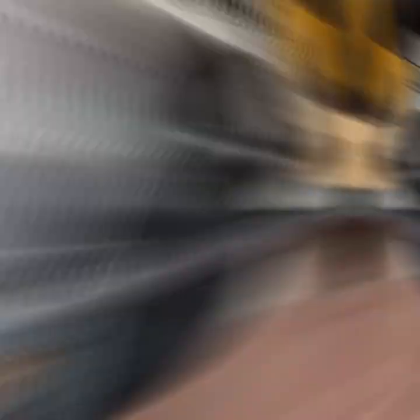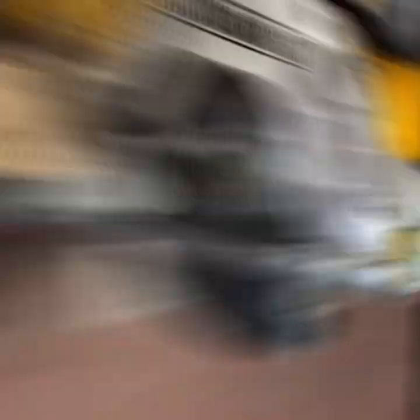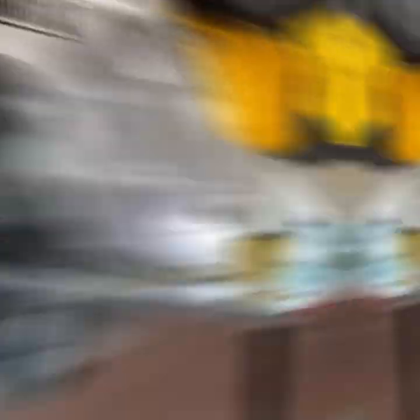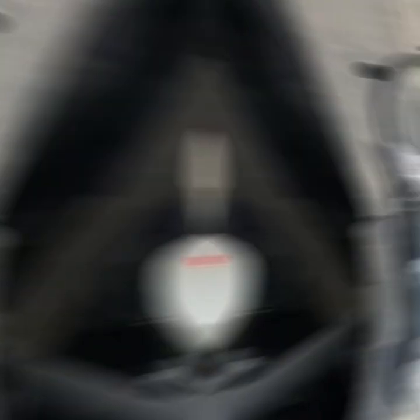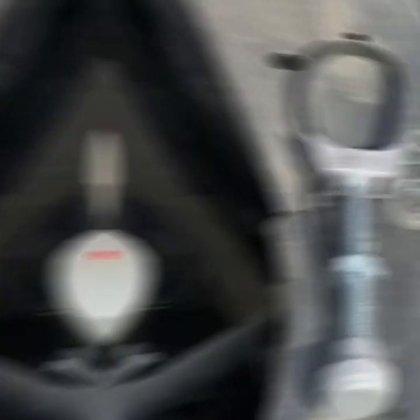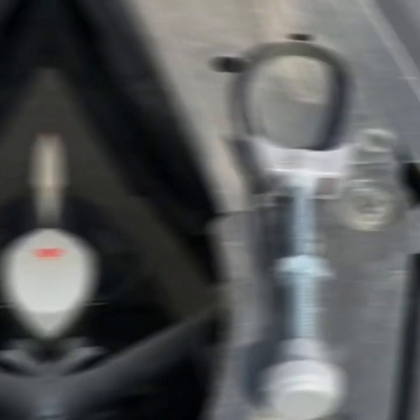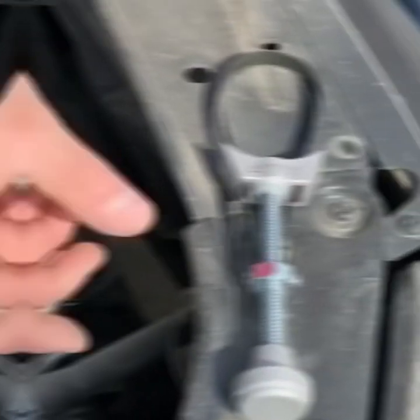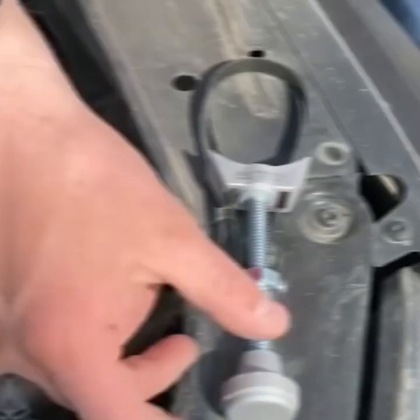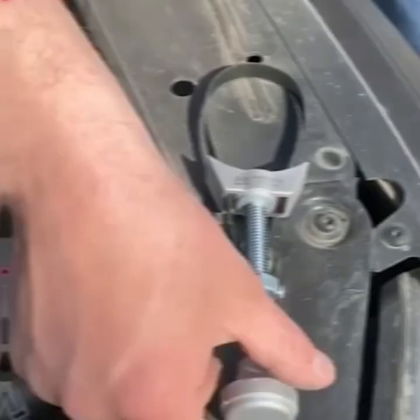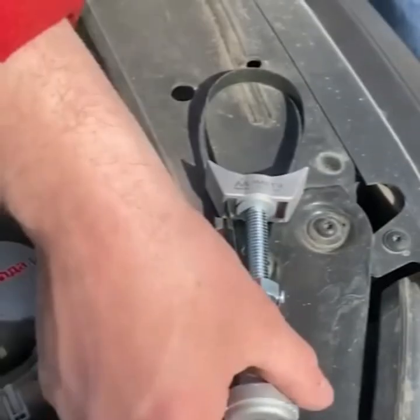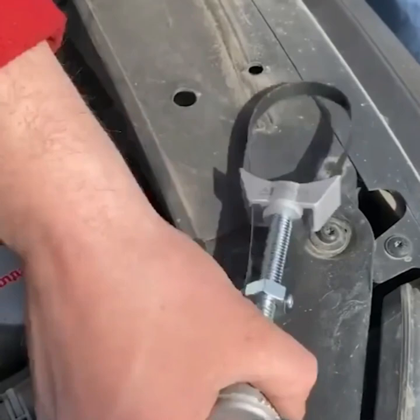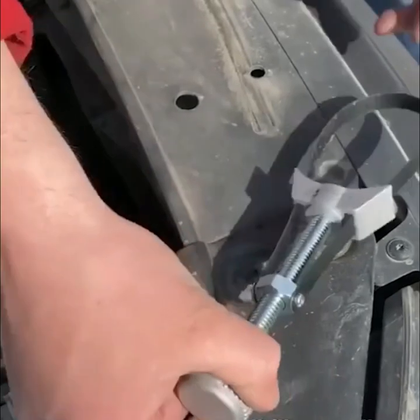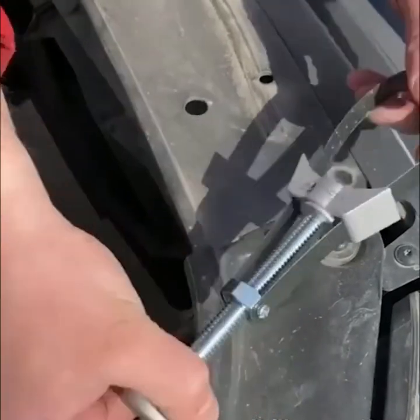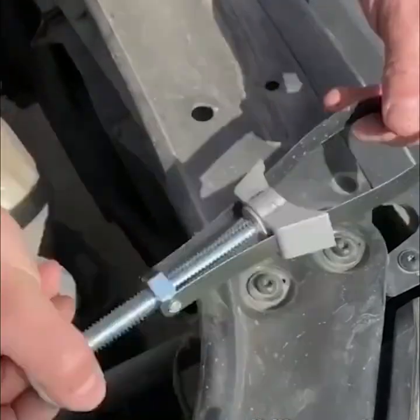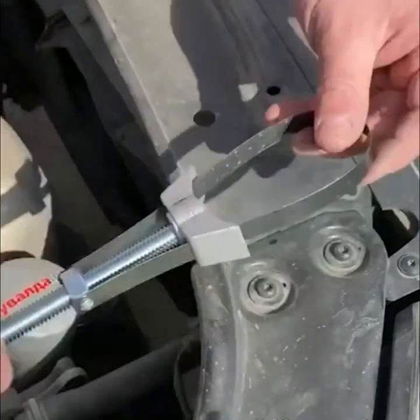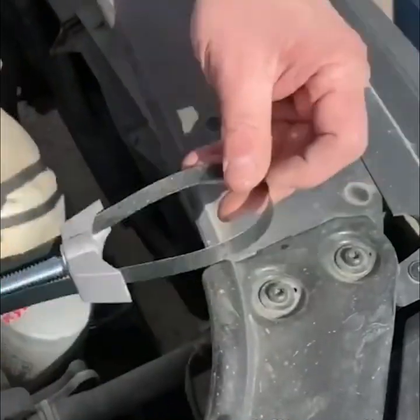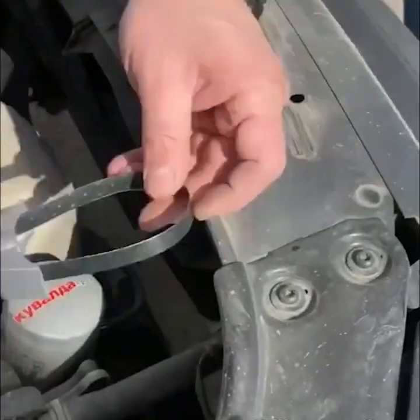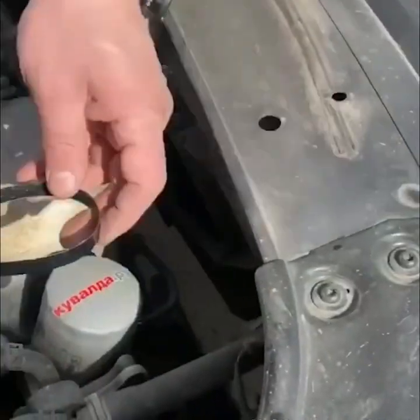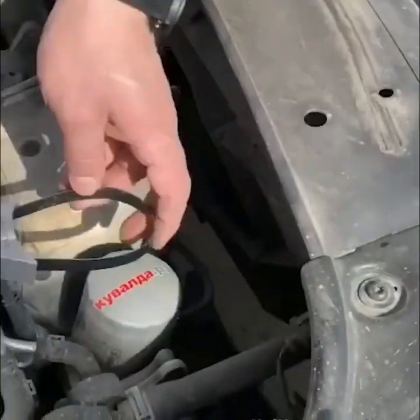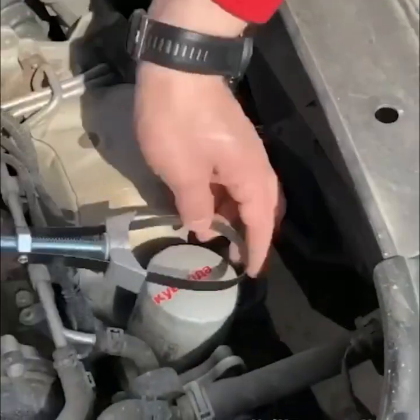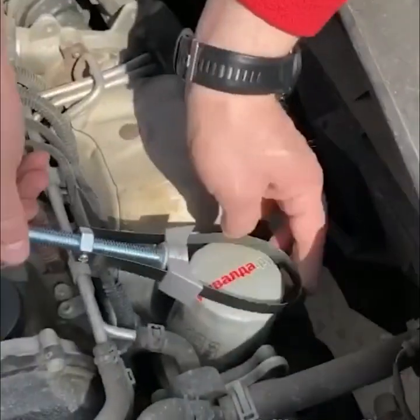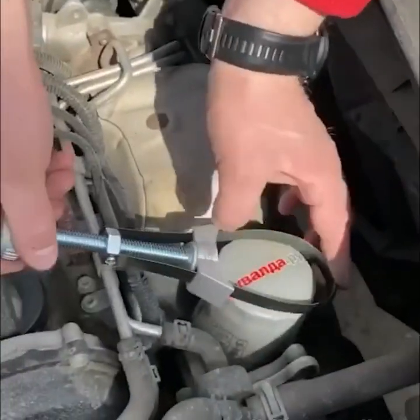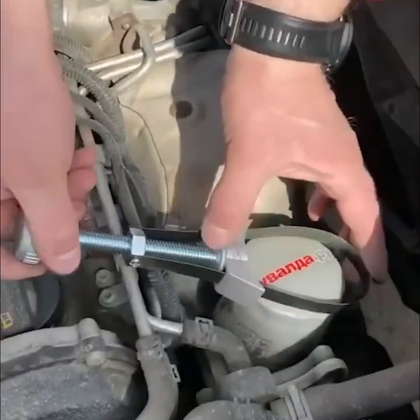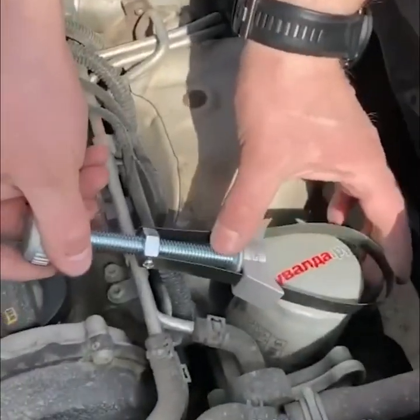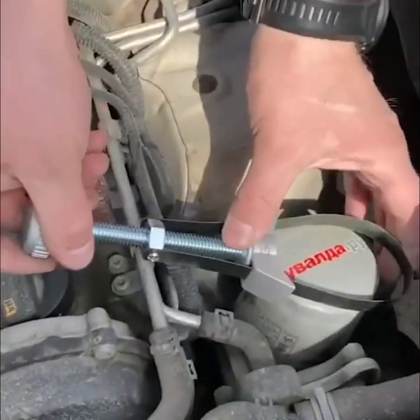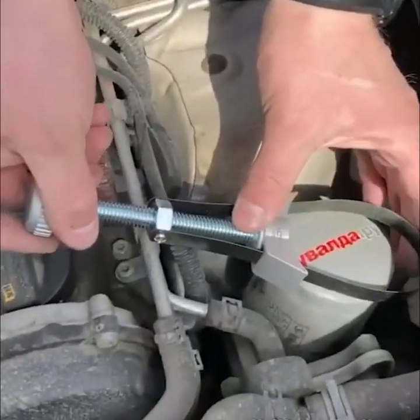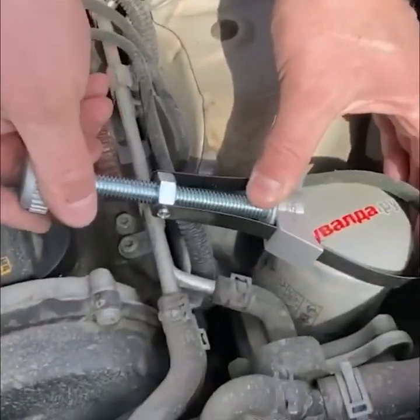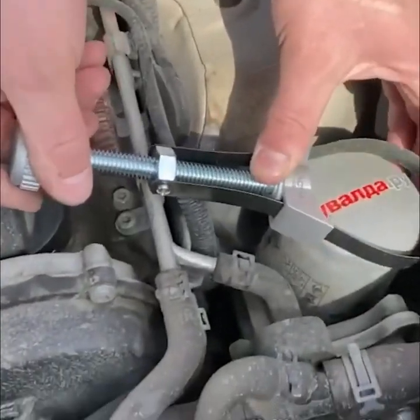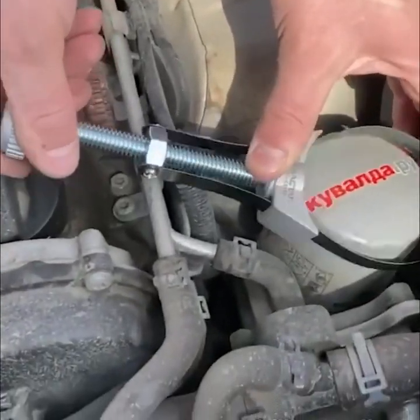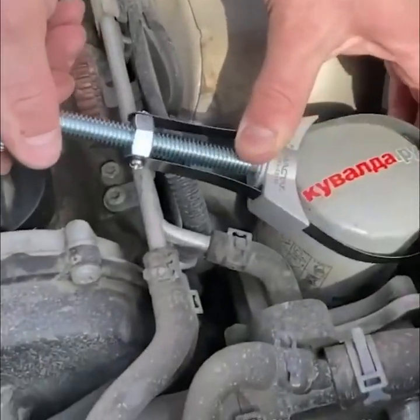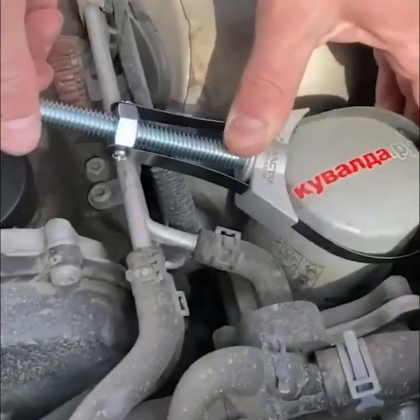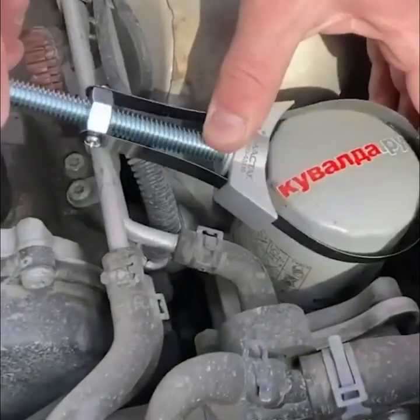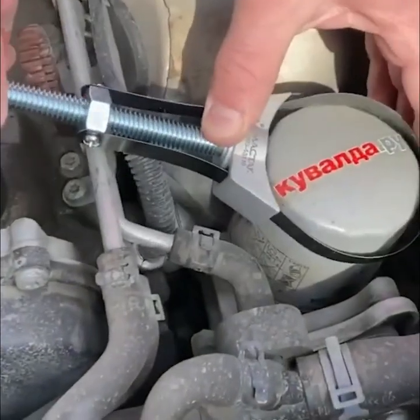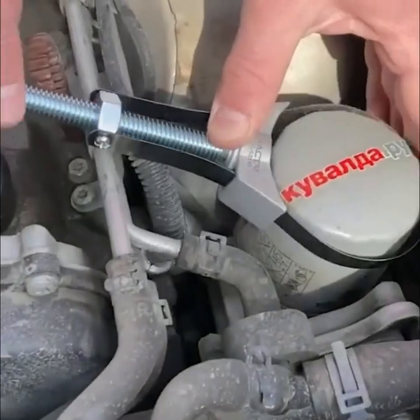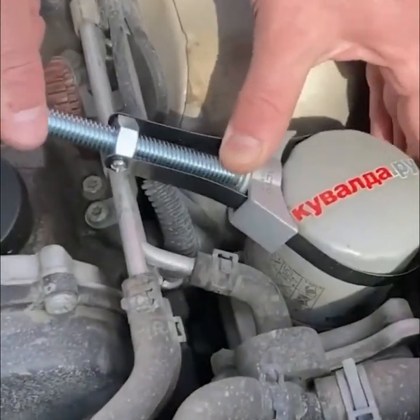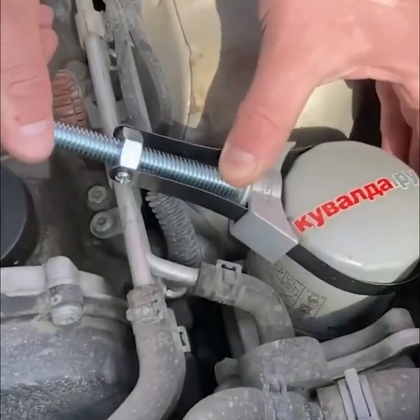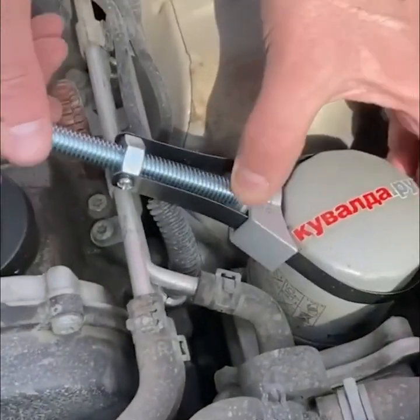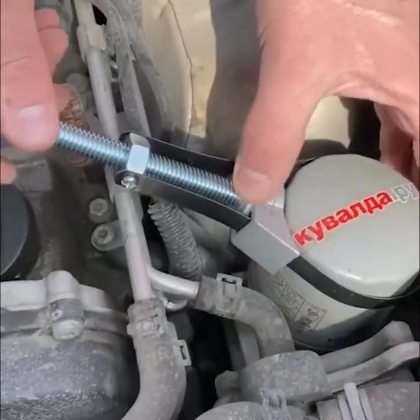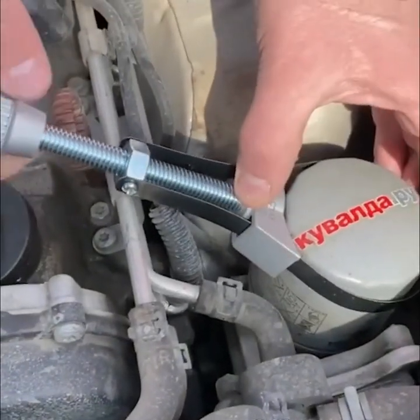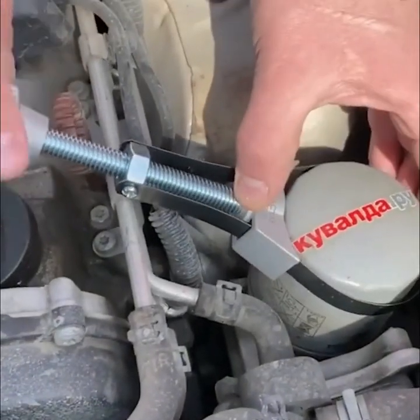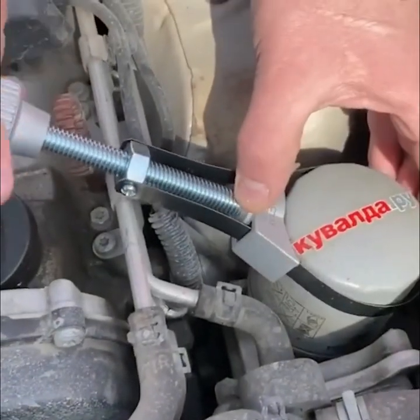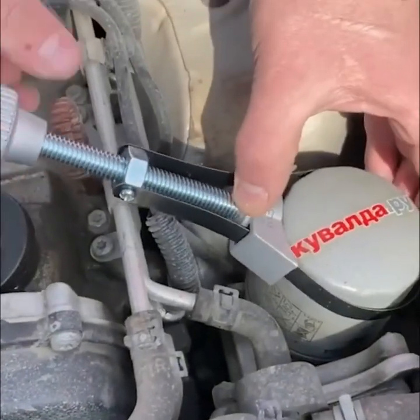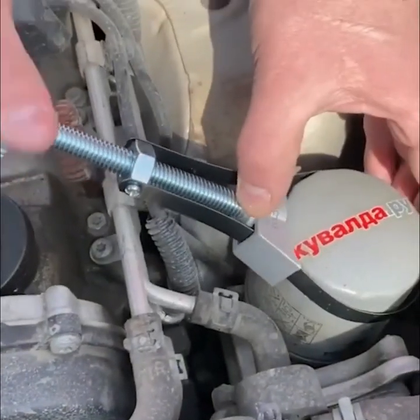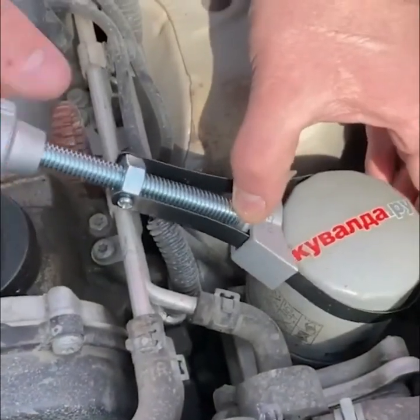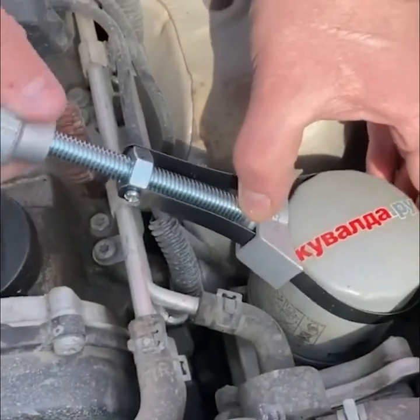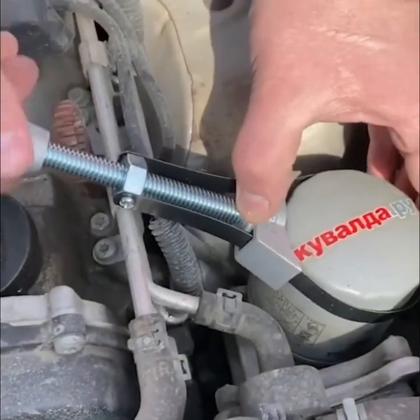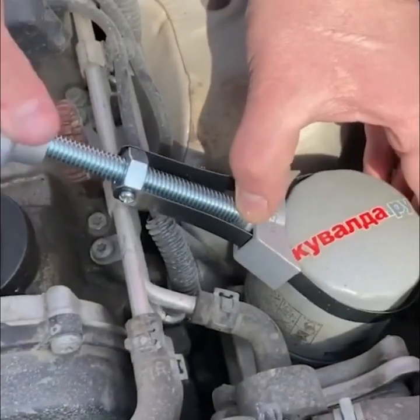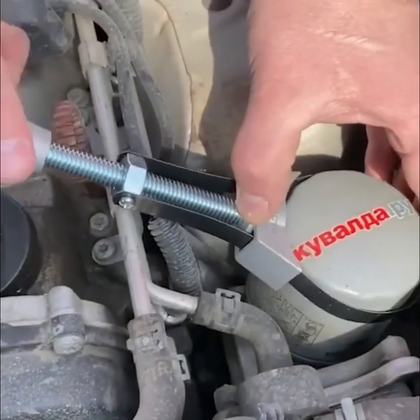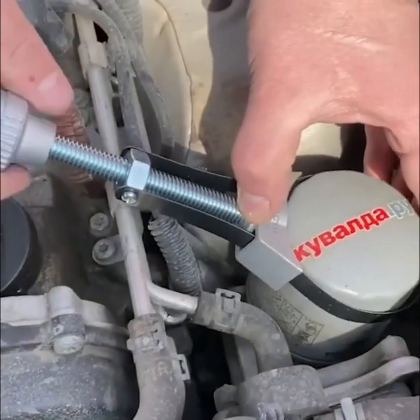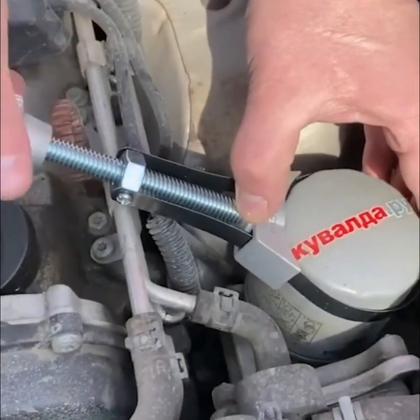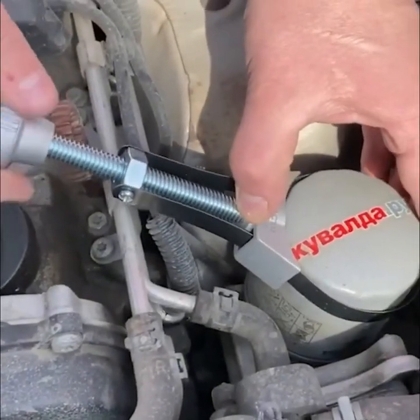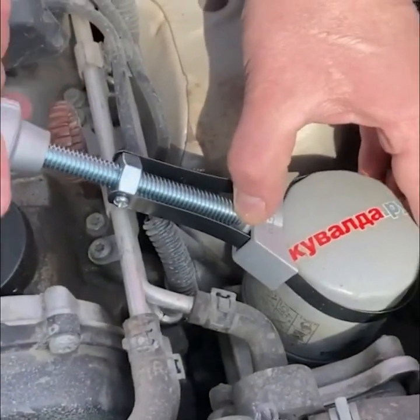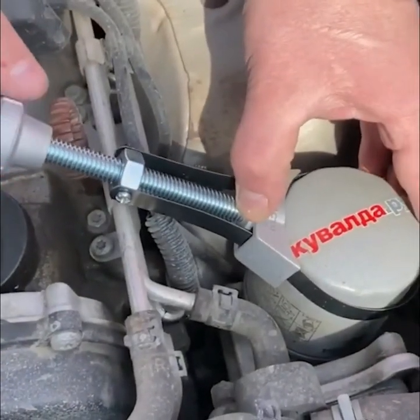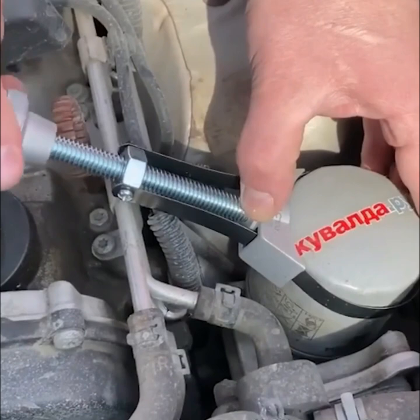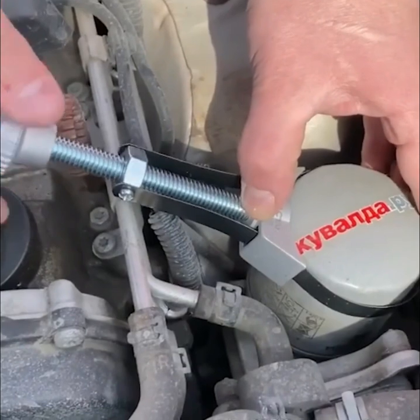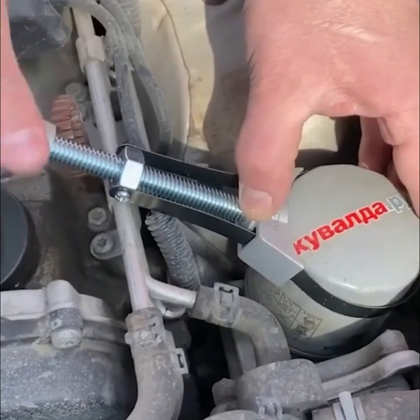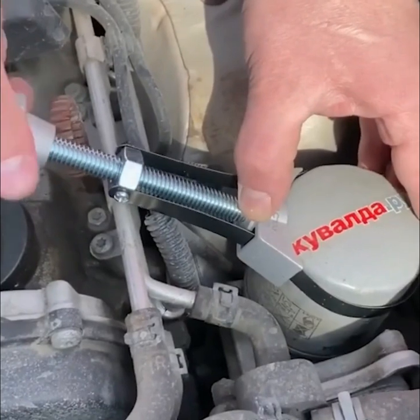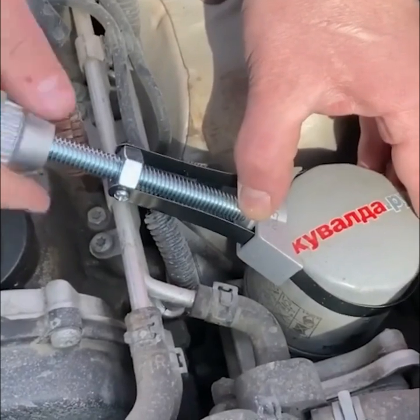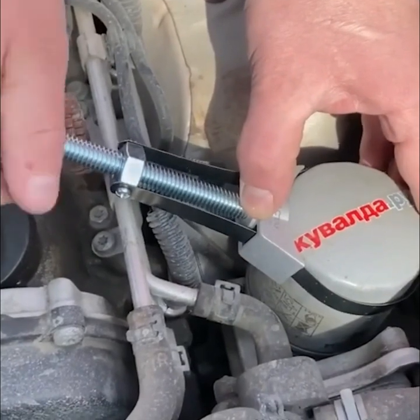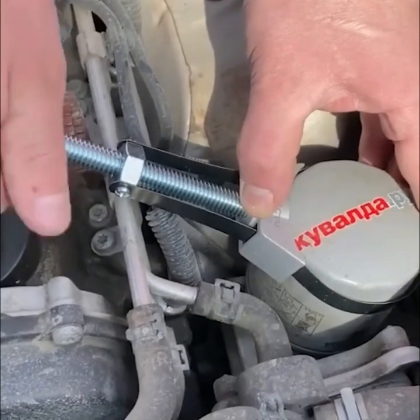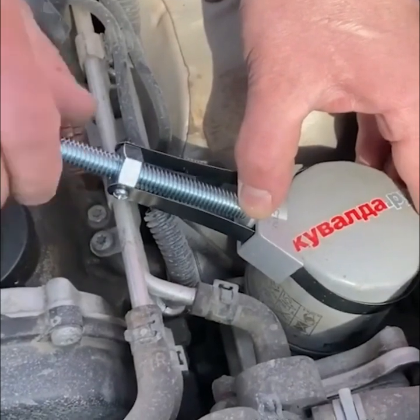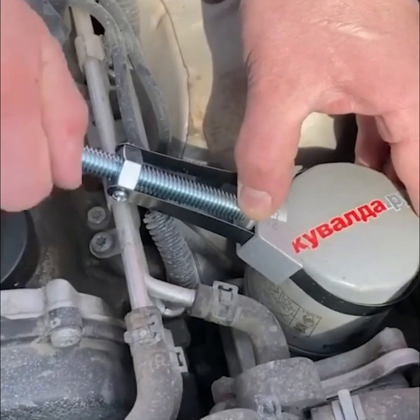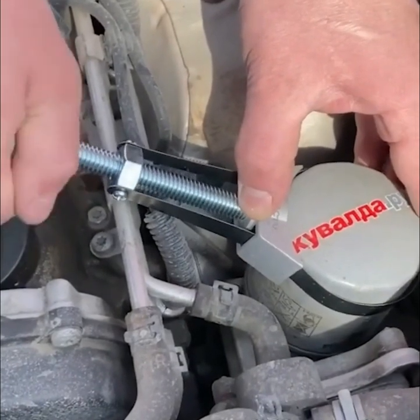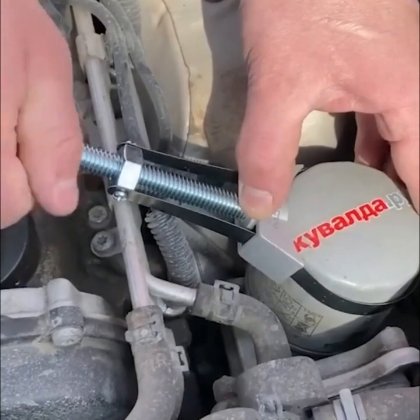Remove your car's oil filter easily with this belt remover that uses friction to unscrew it in just seconds.